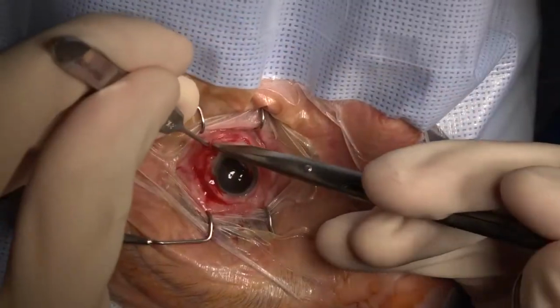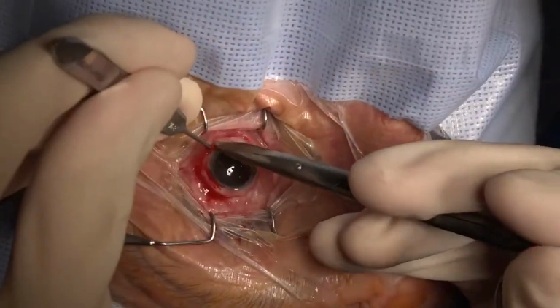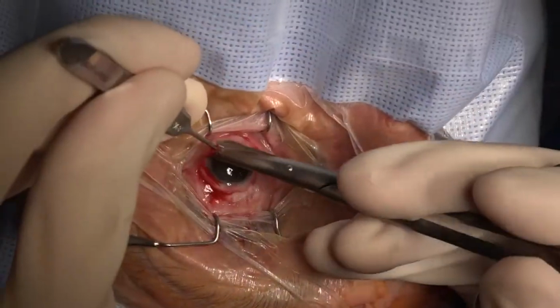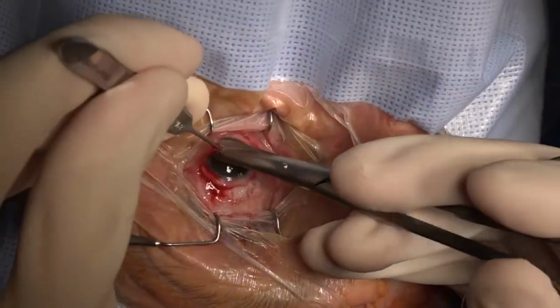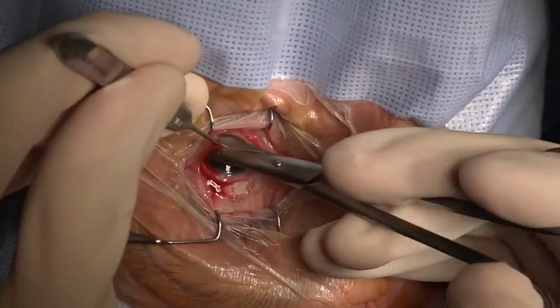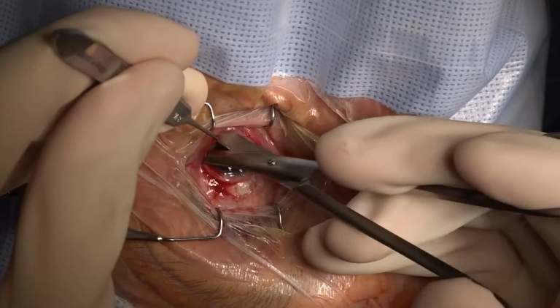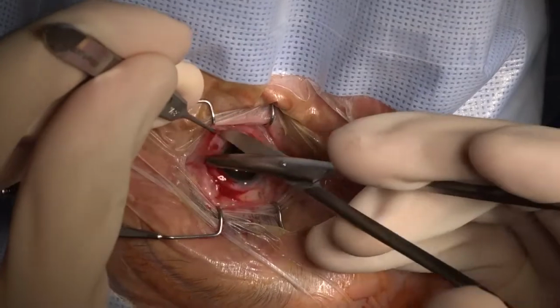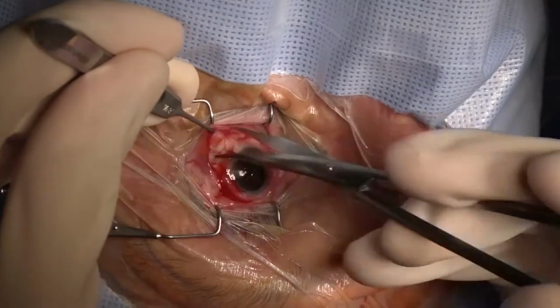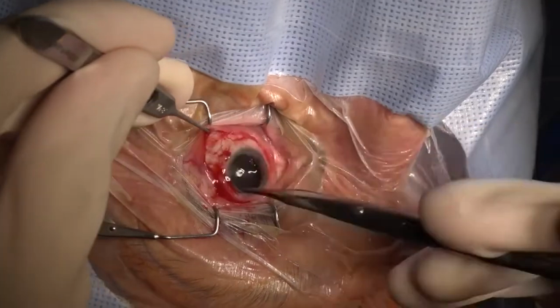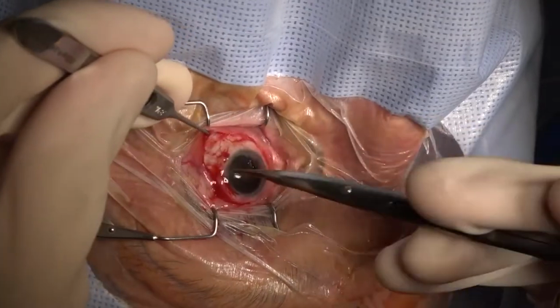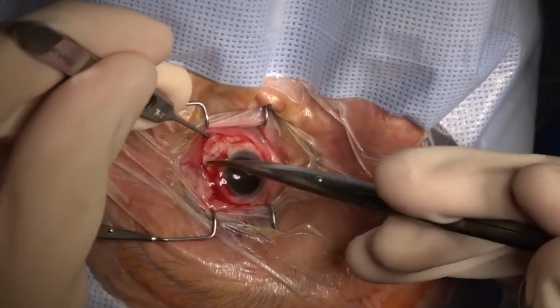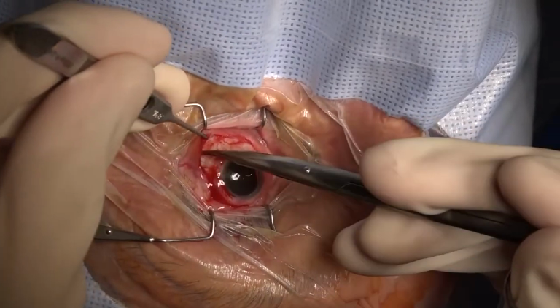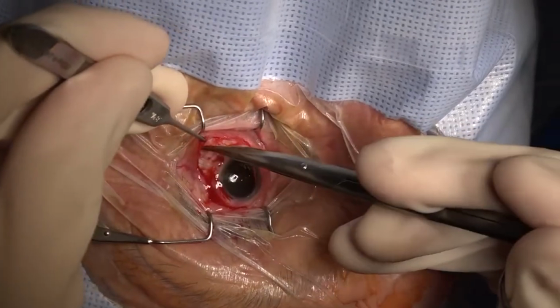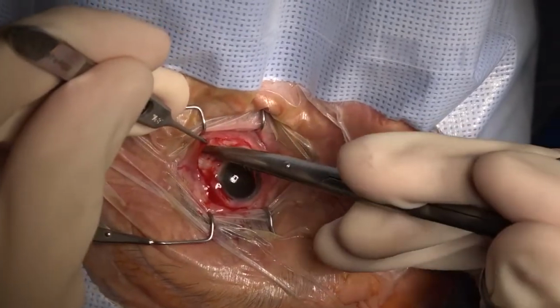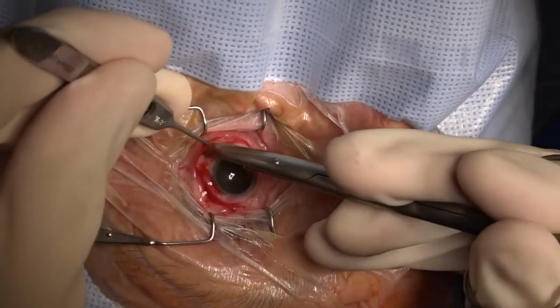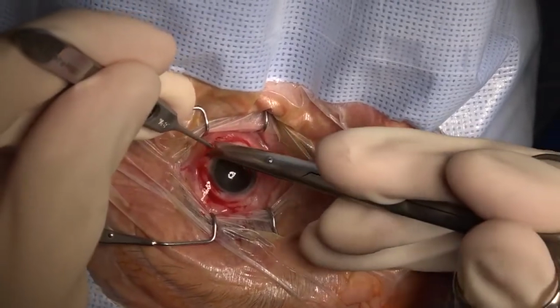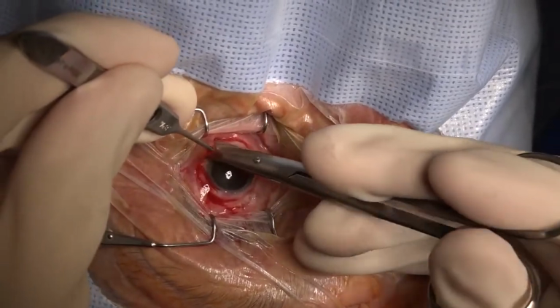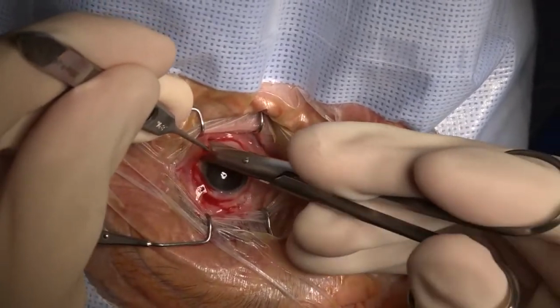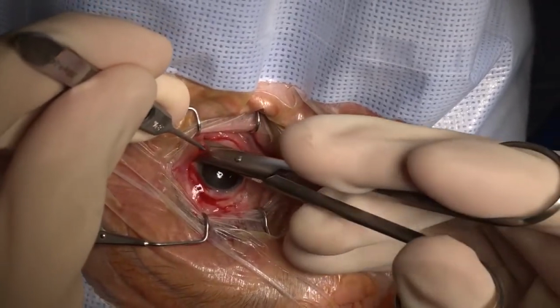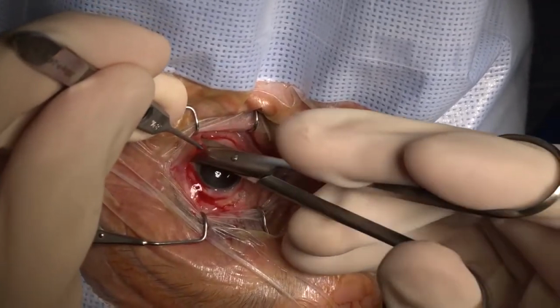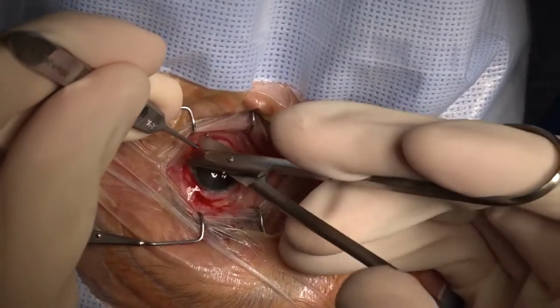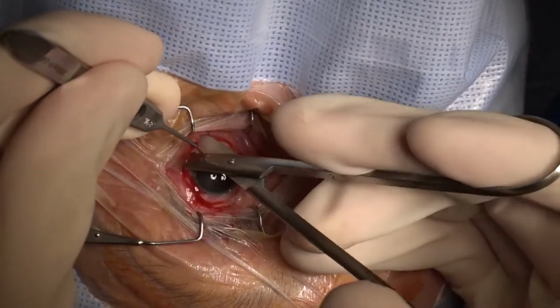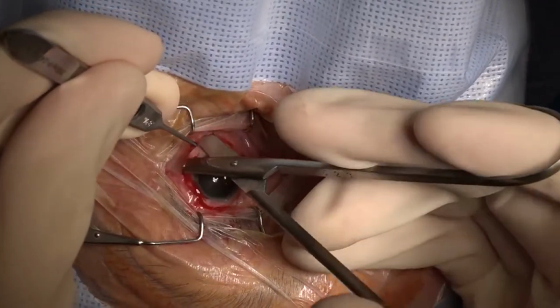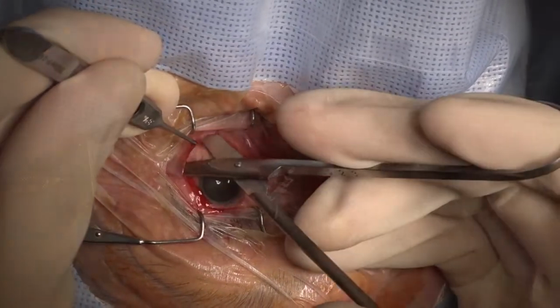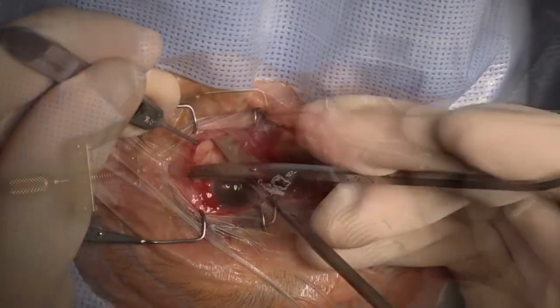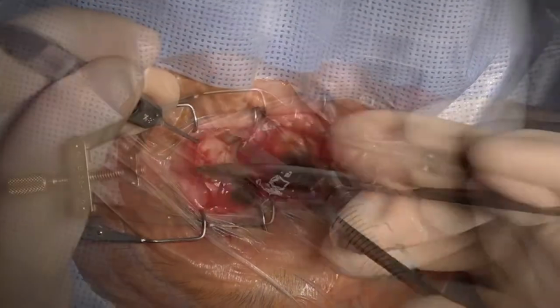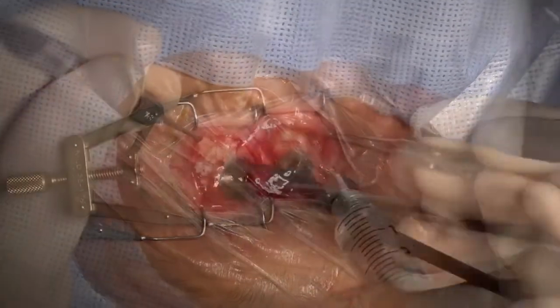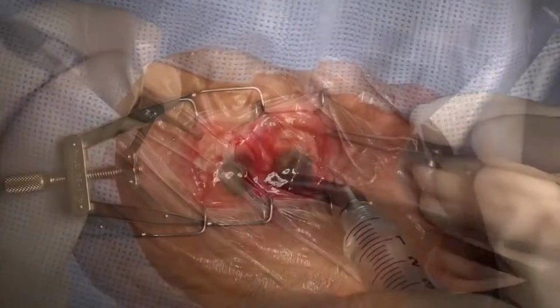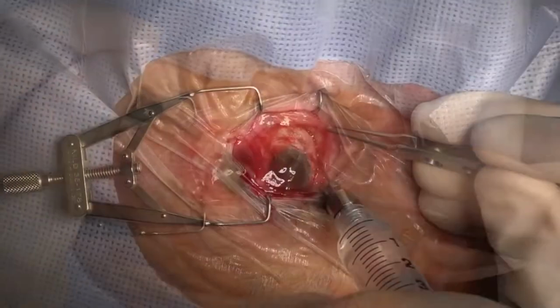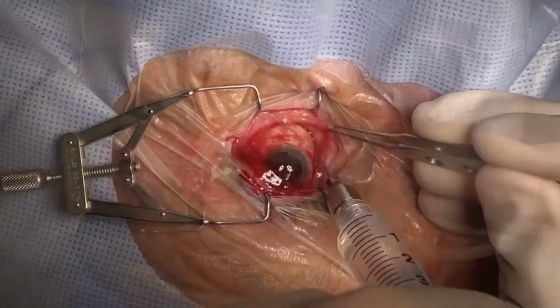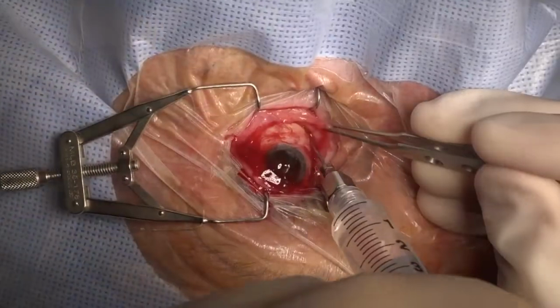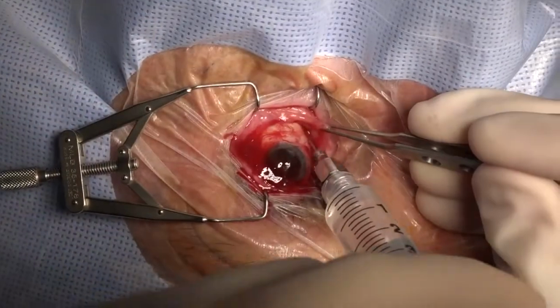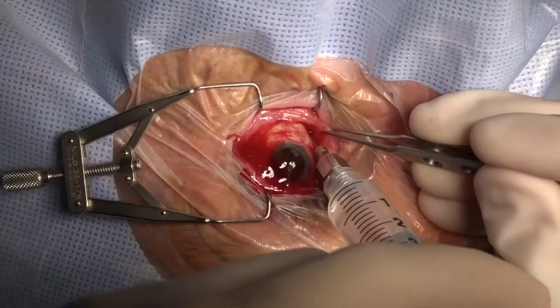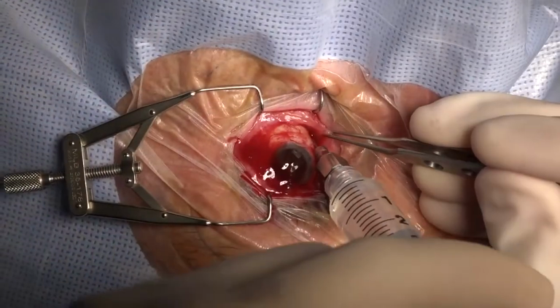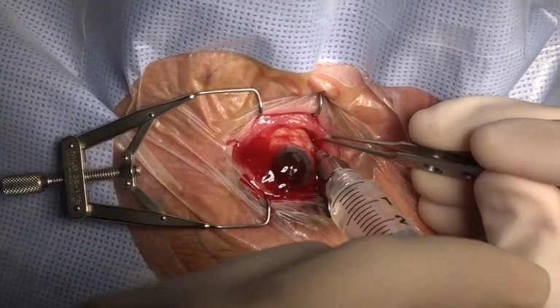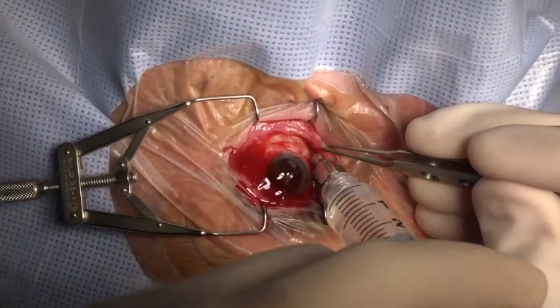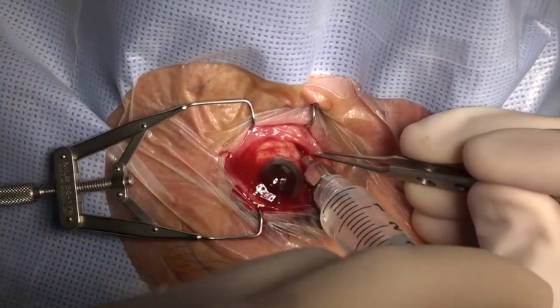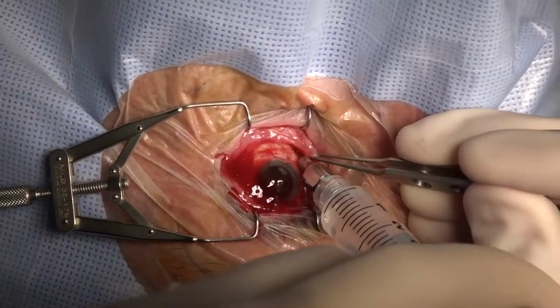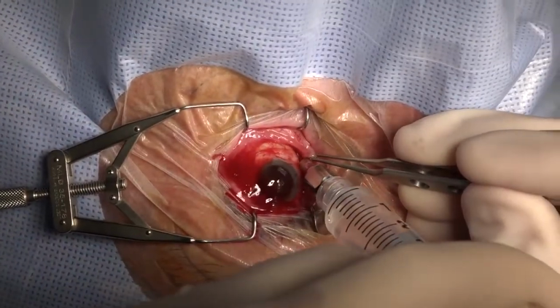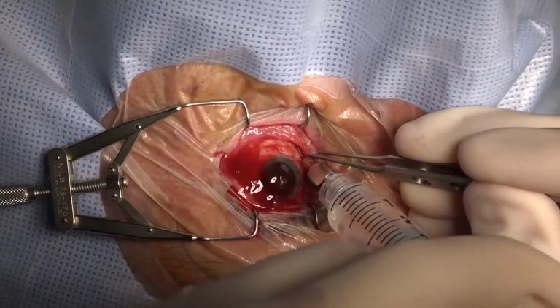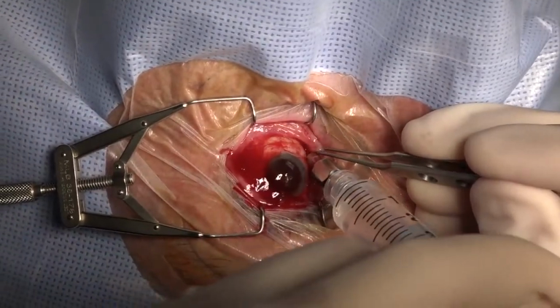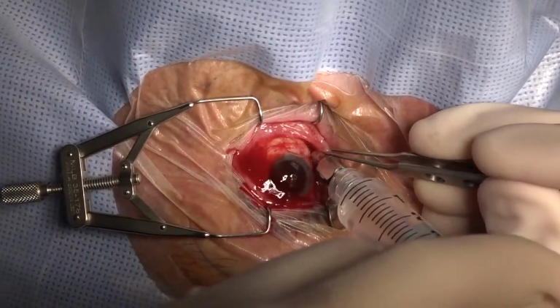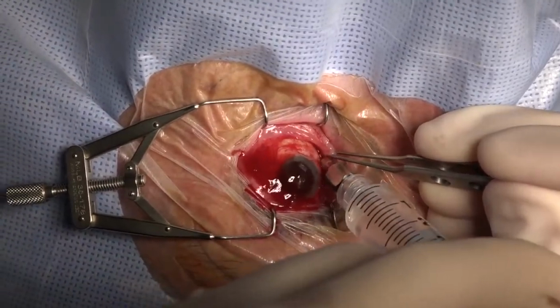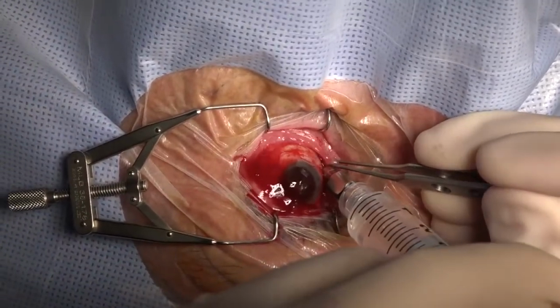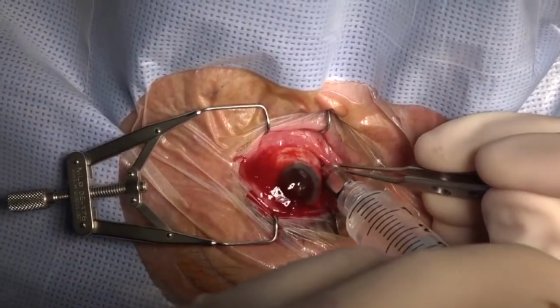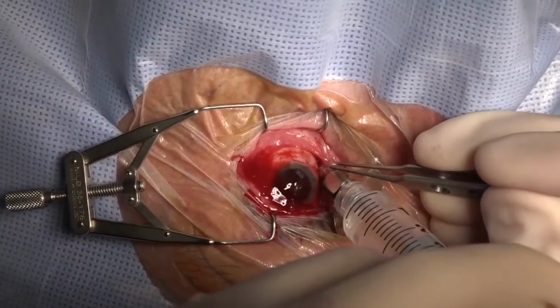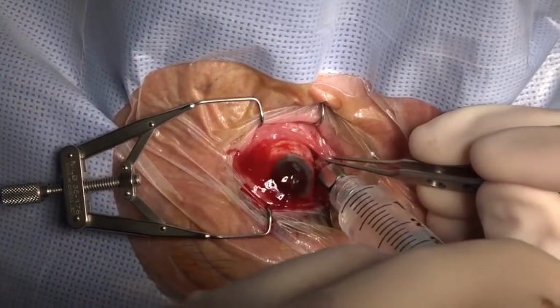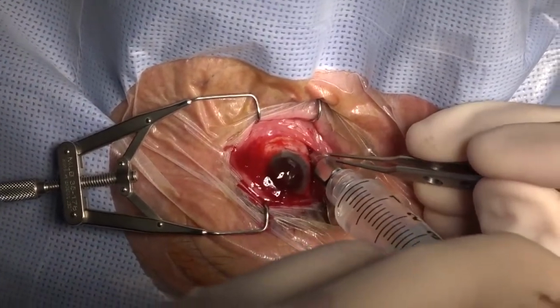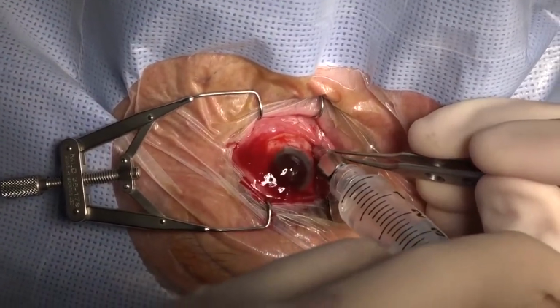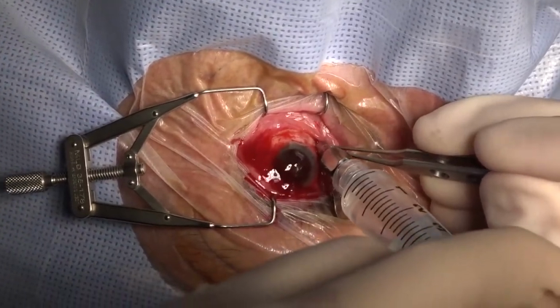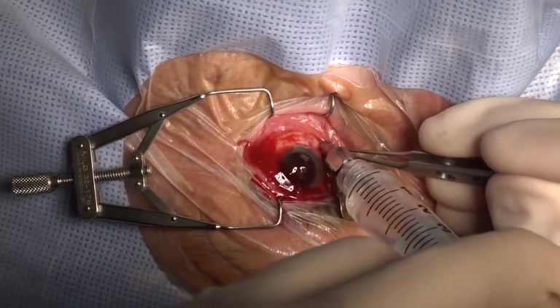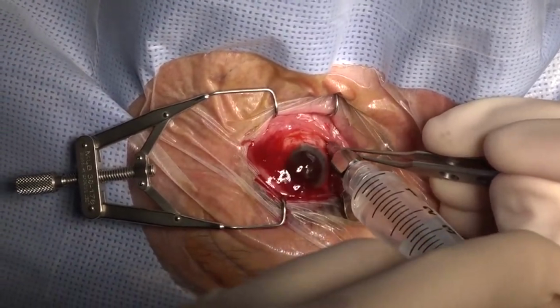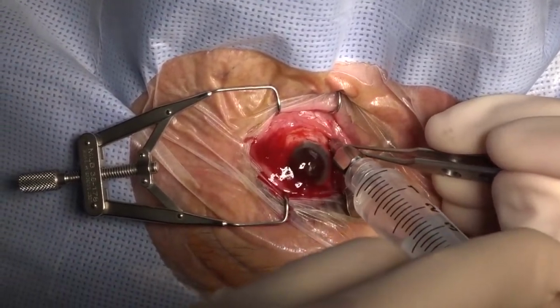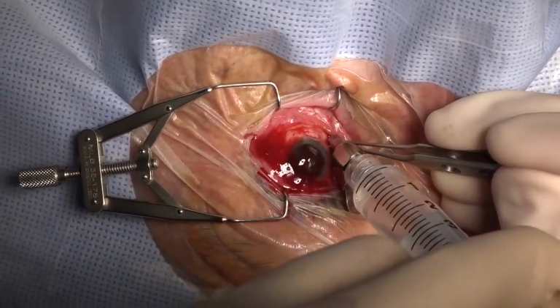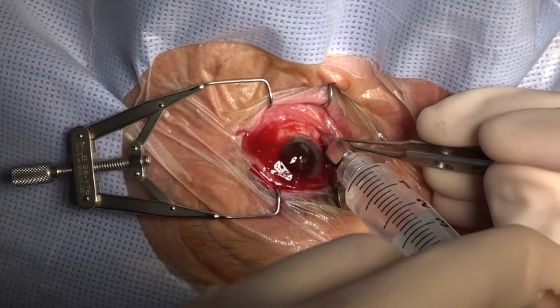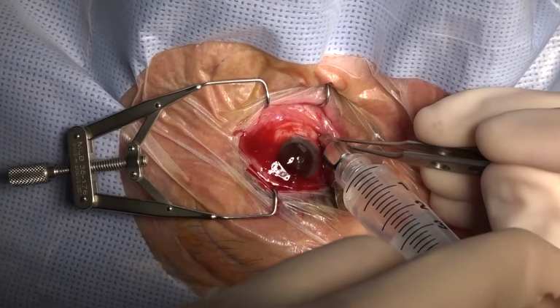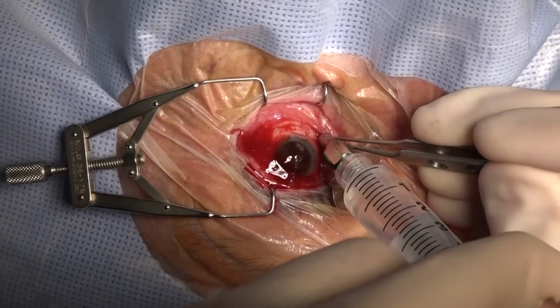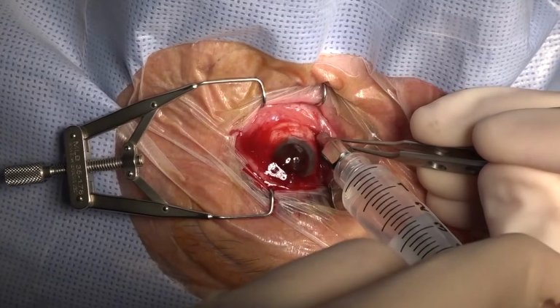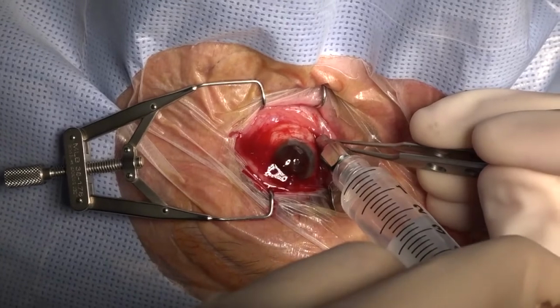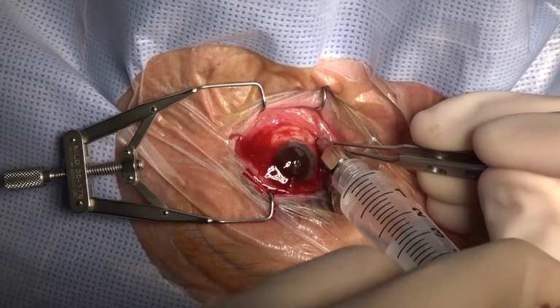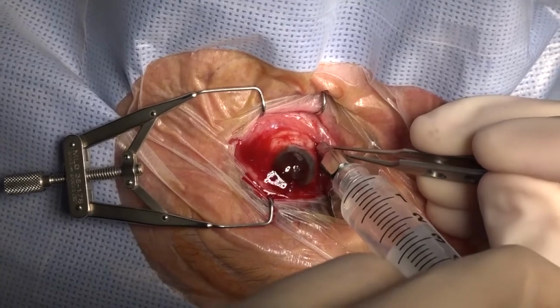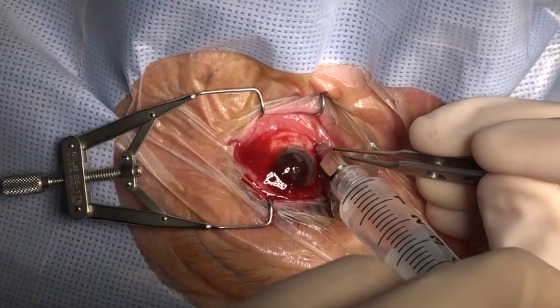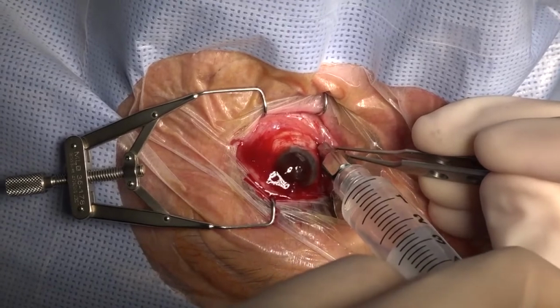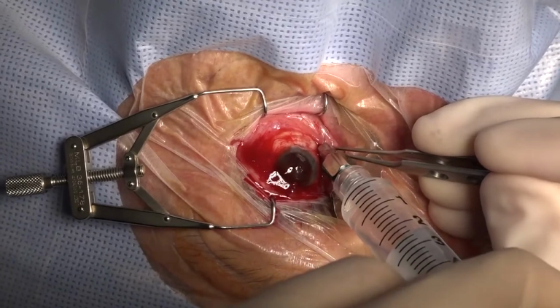After this, the quadrants are dissected using a Stevens tenotomy scissor, and a sub-Tenons block is given using a blunt cannula.